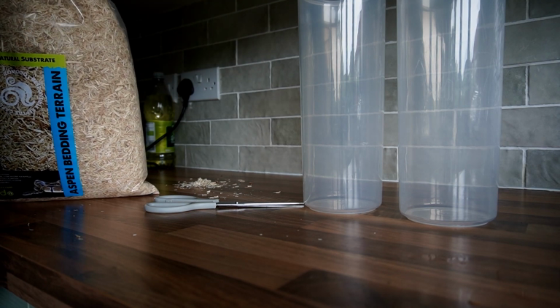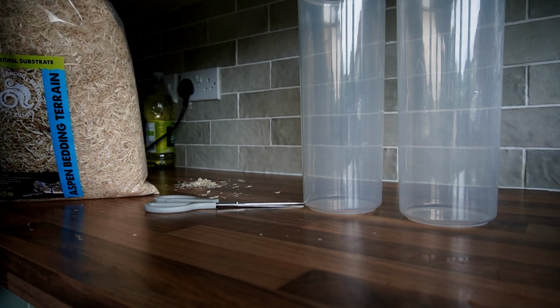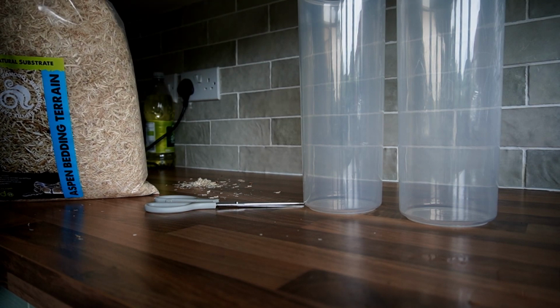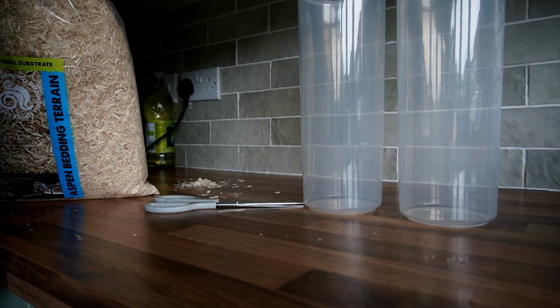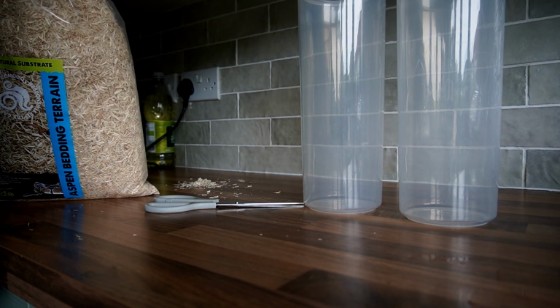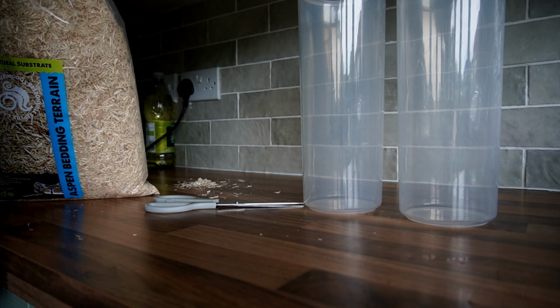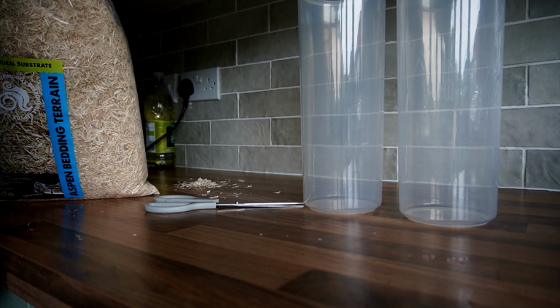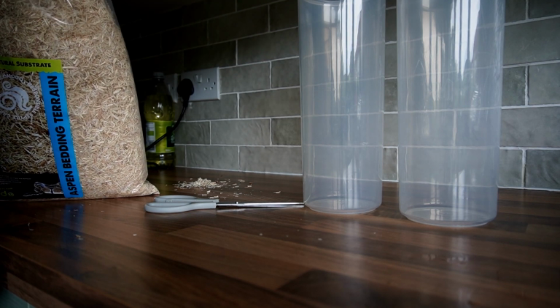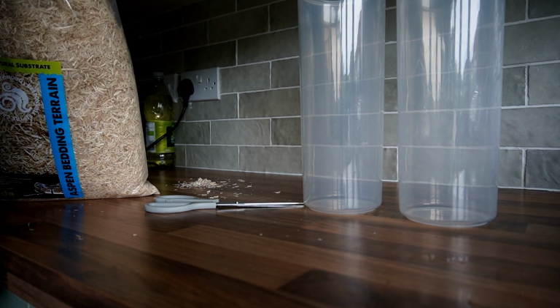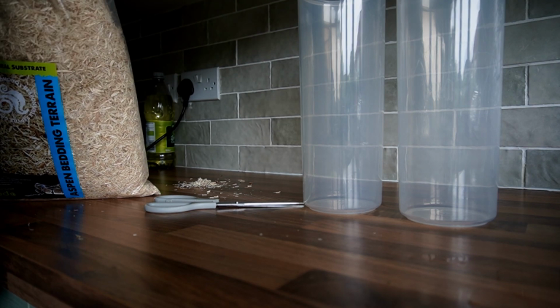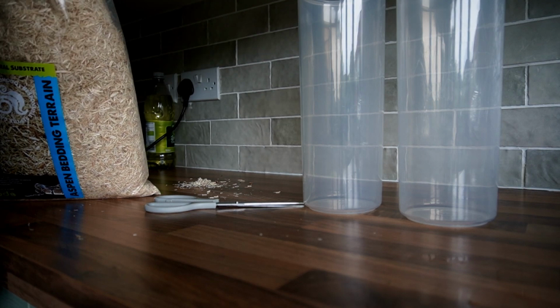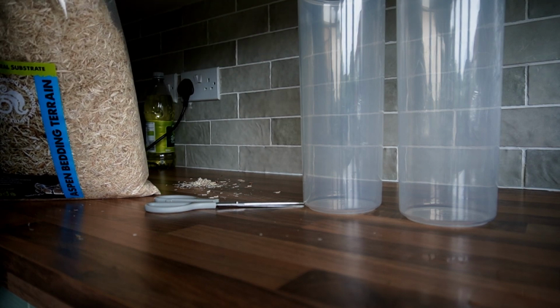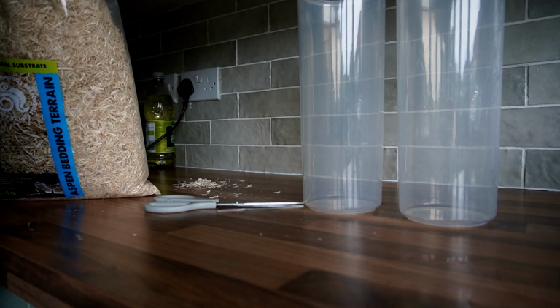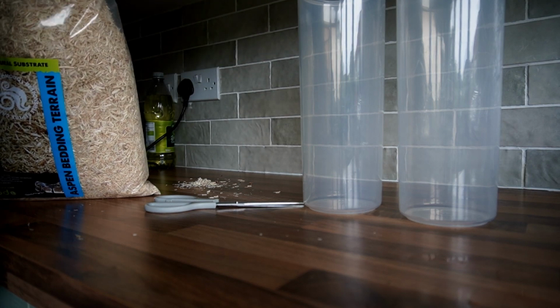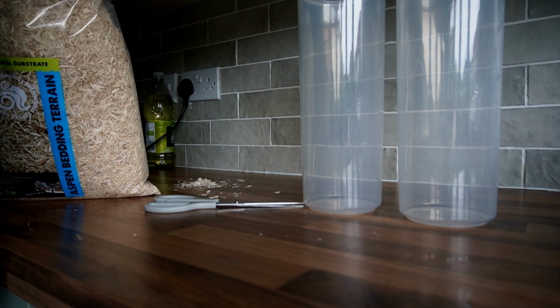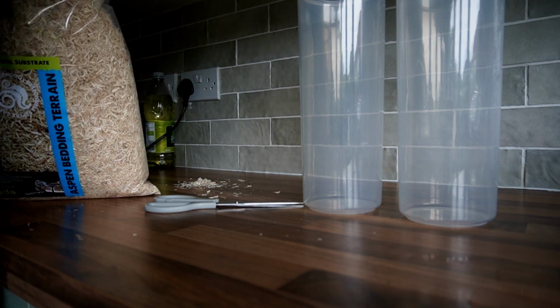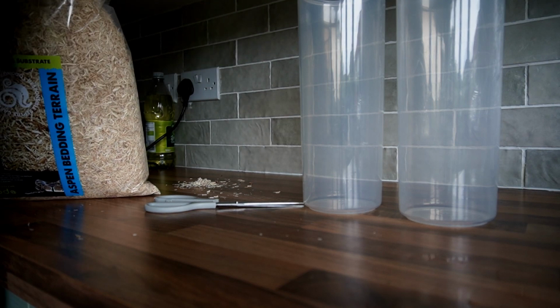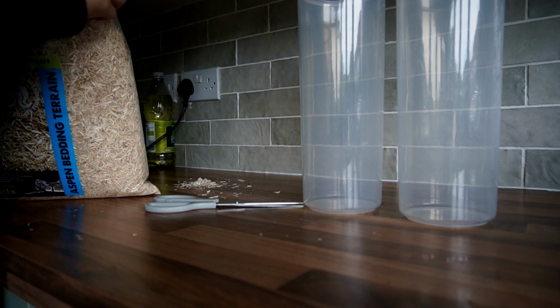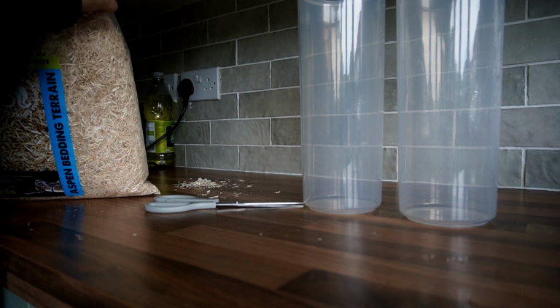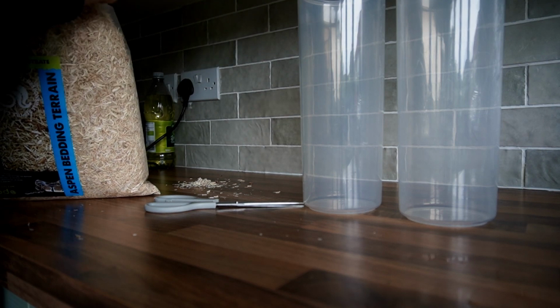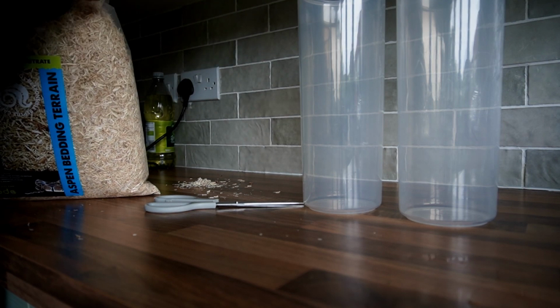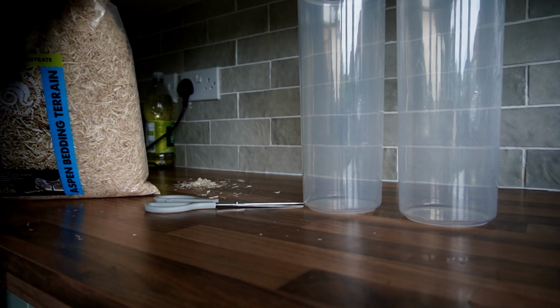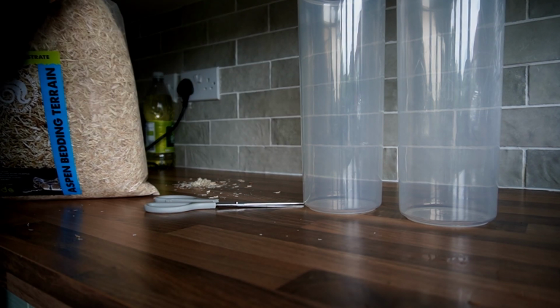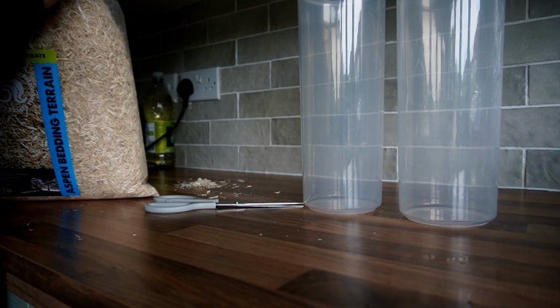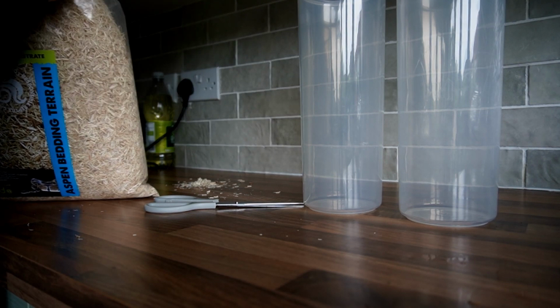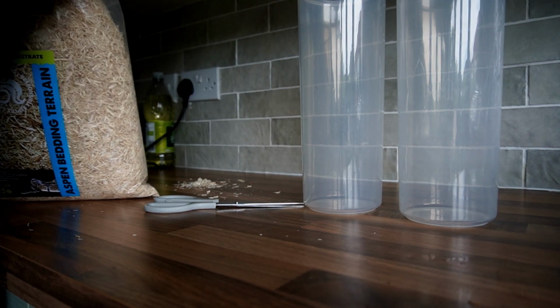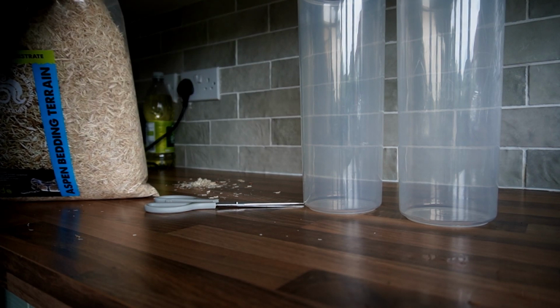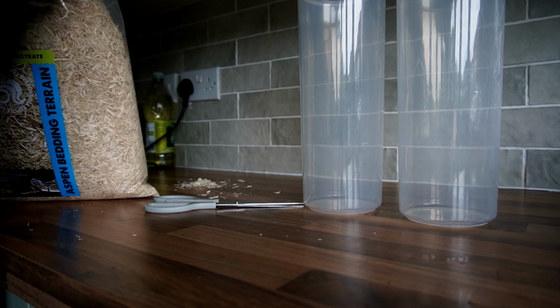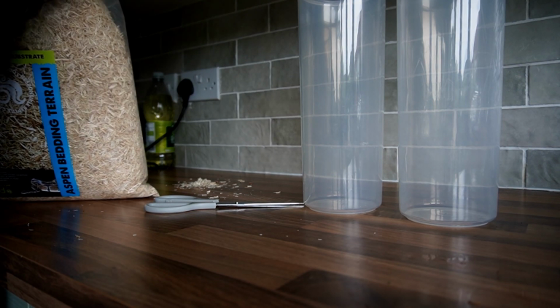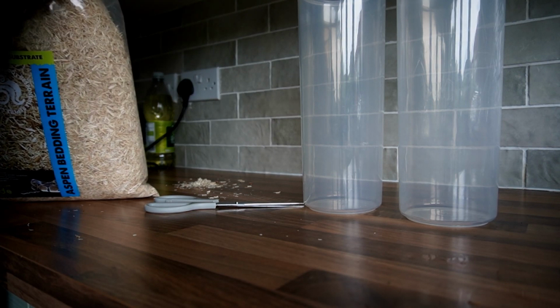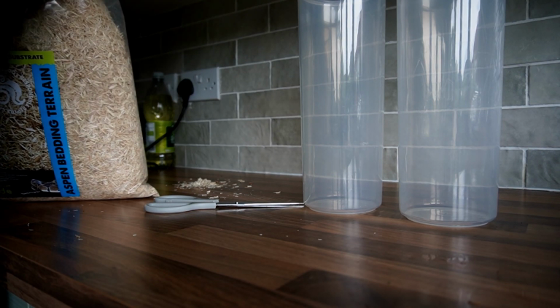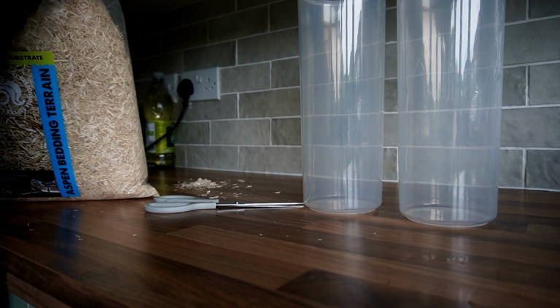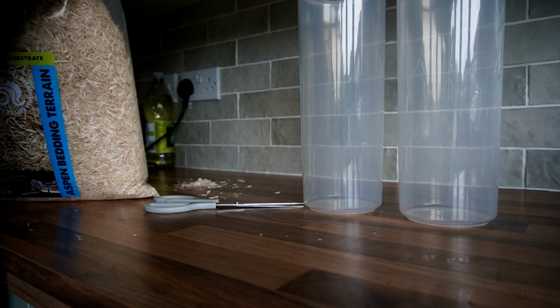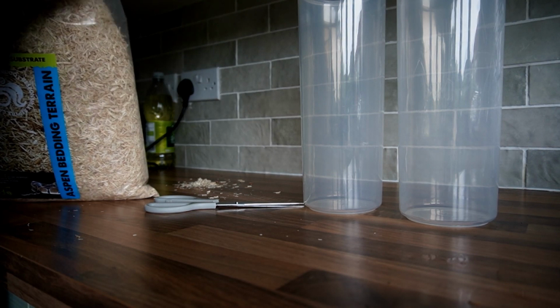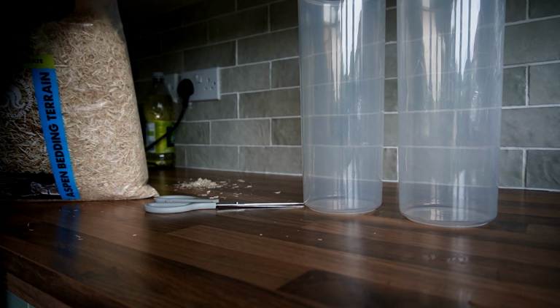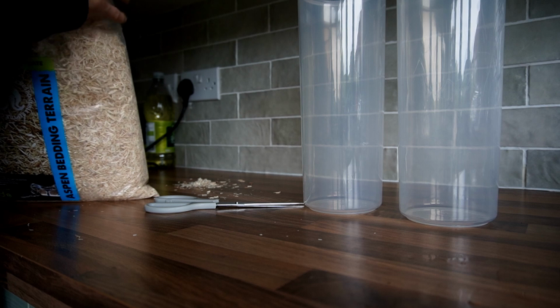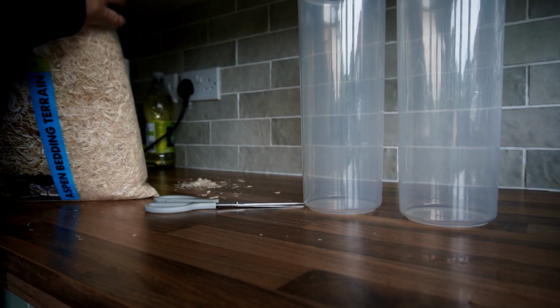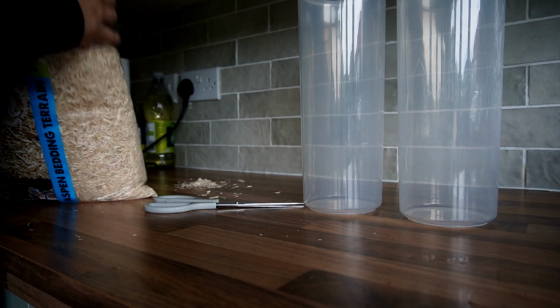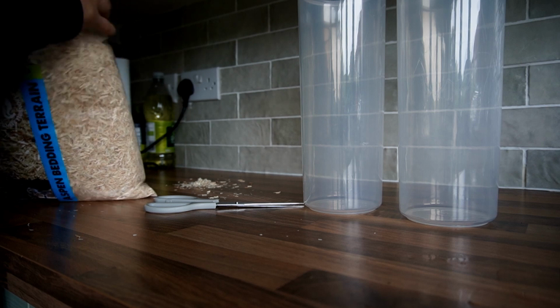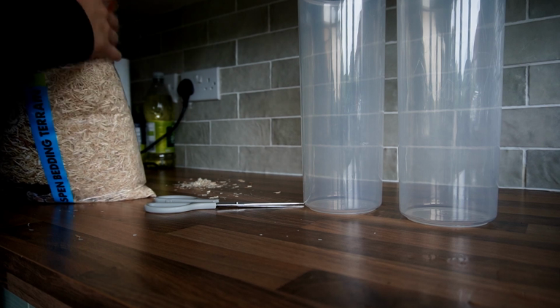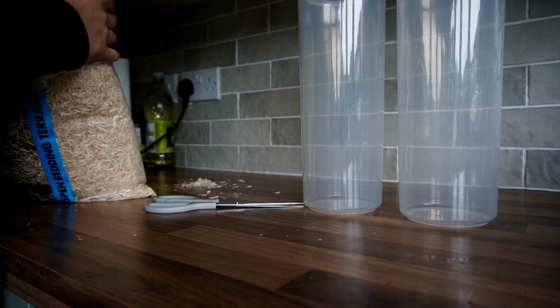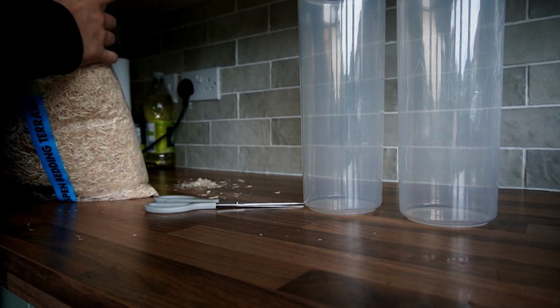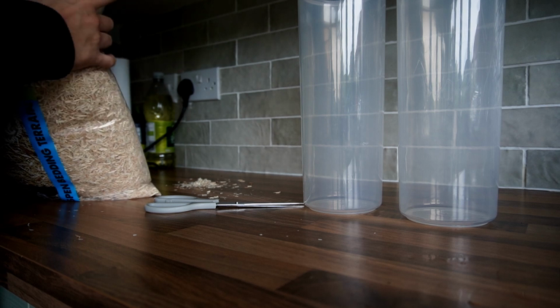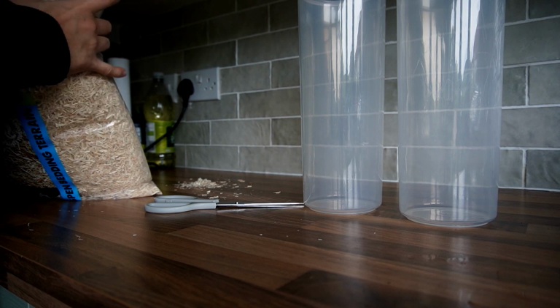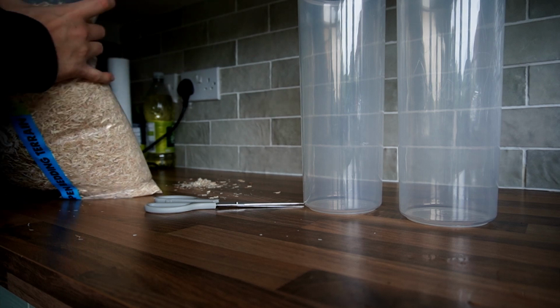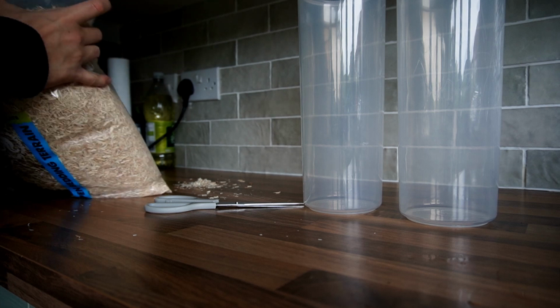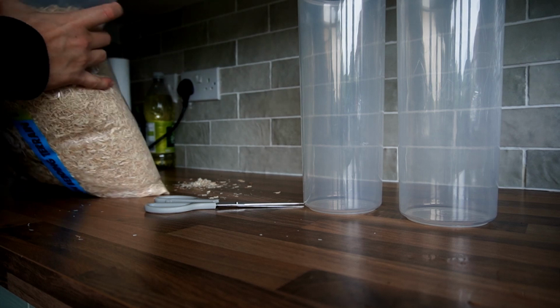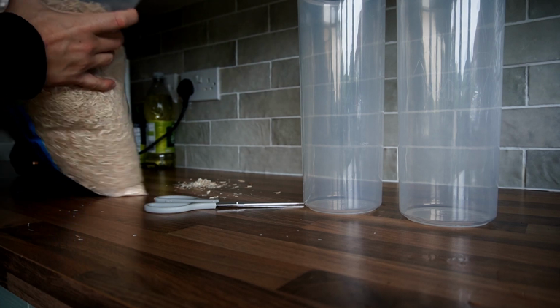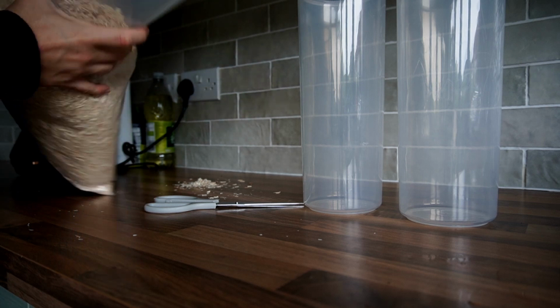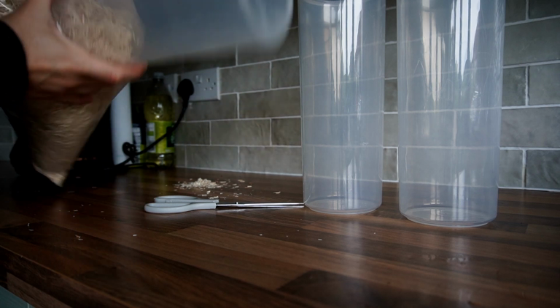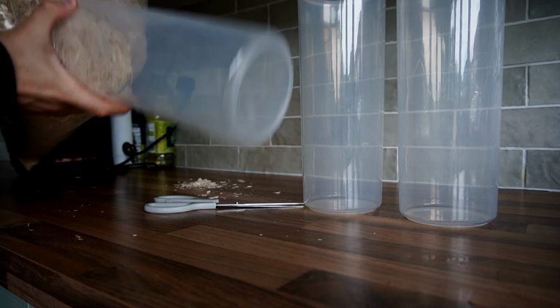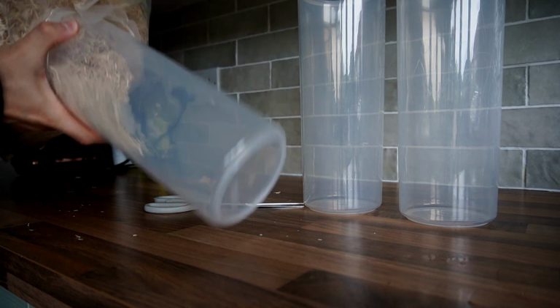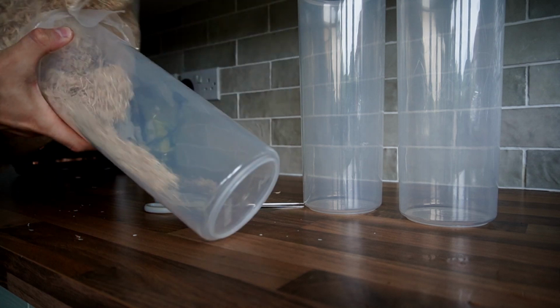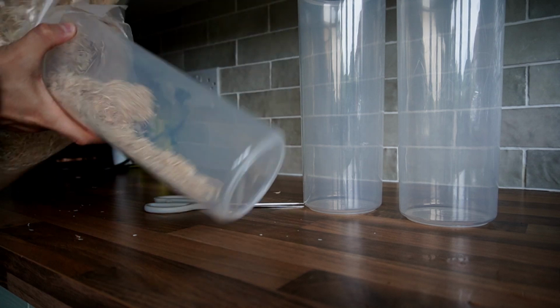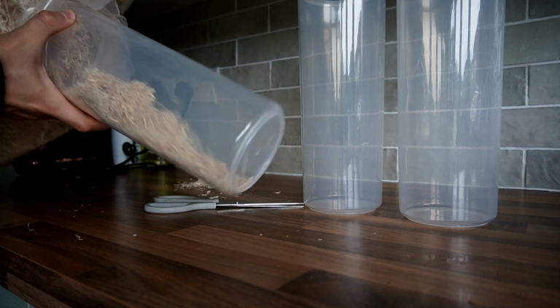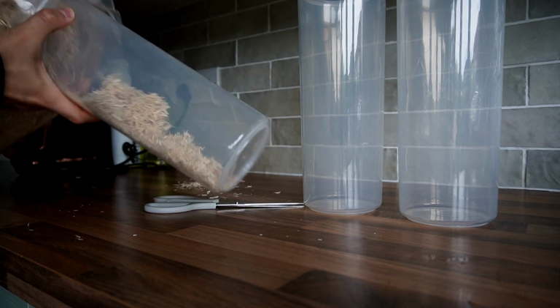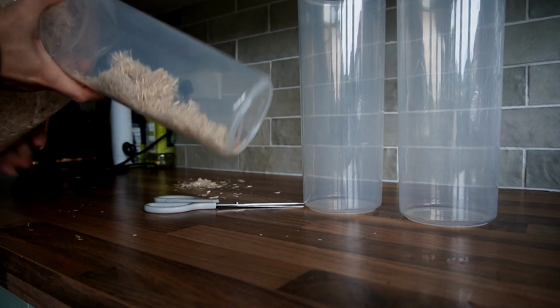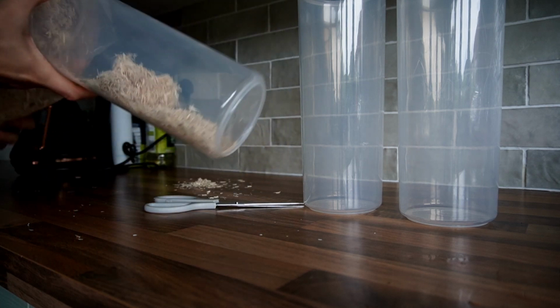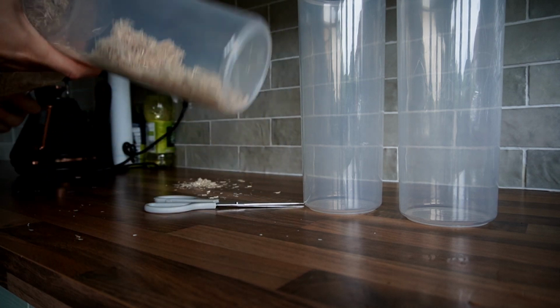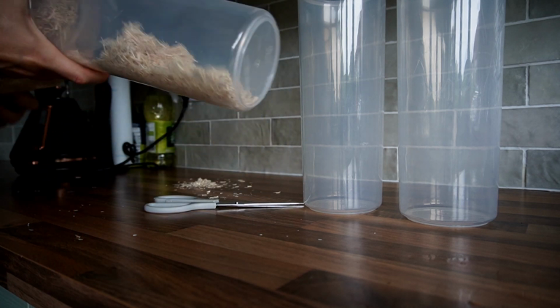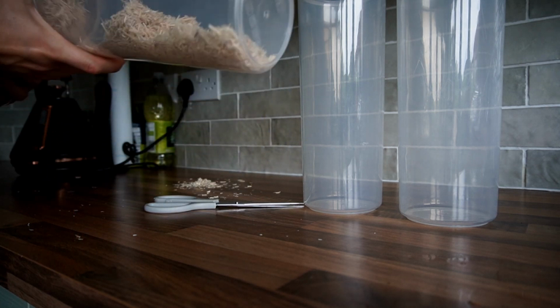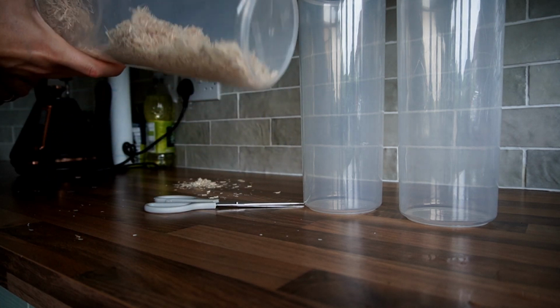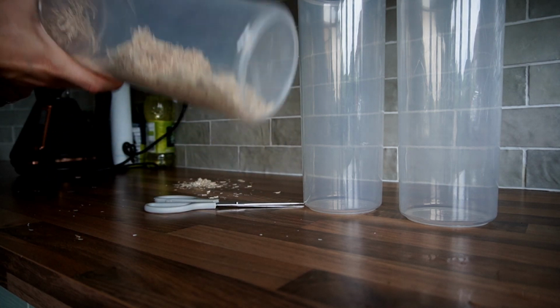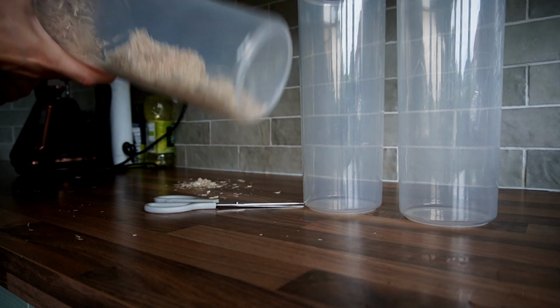First thing I'm going to do is place about a liter's worth of aspen bedding into each one of these cereal containers.